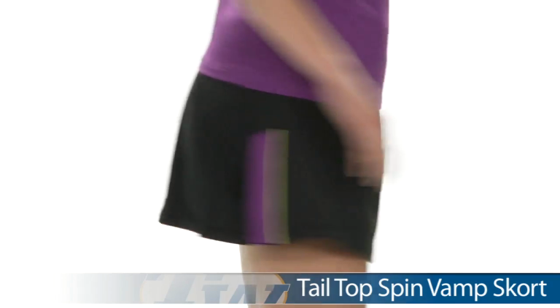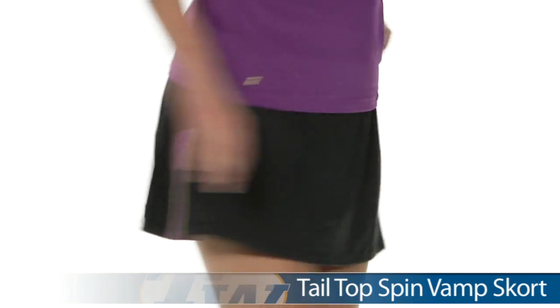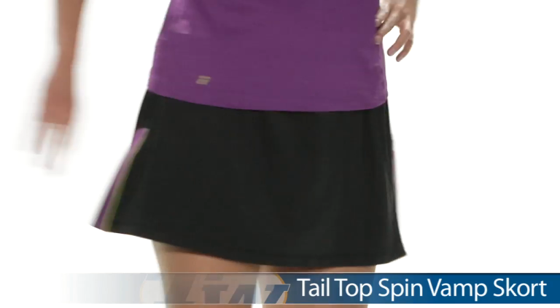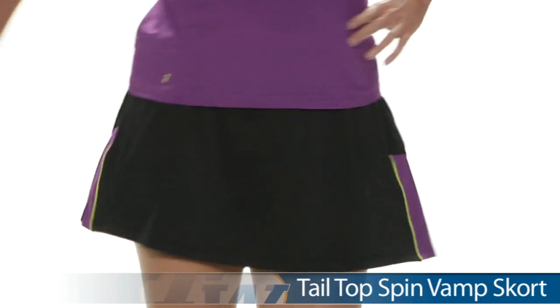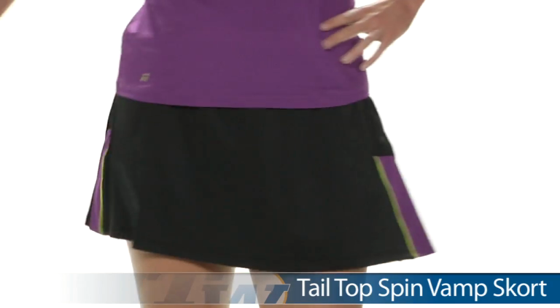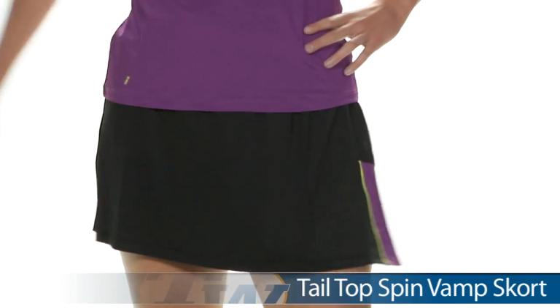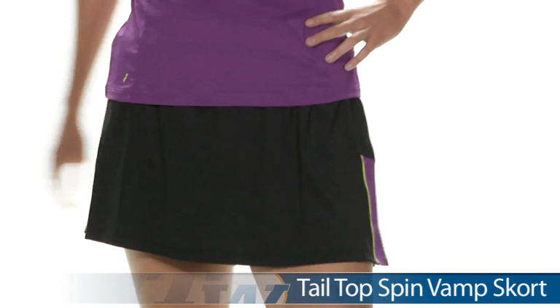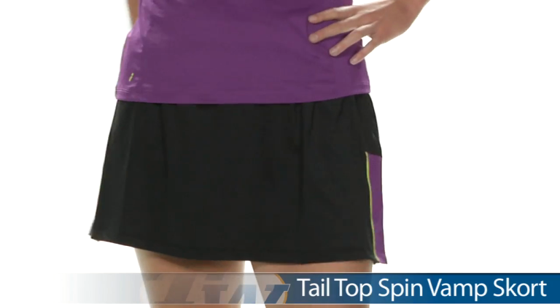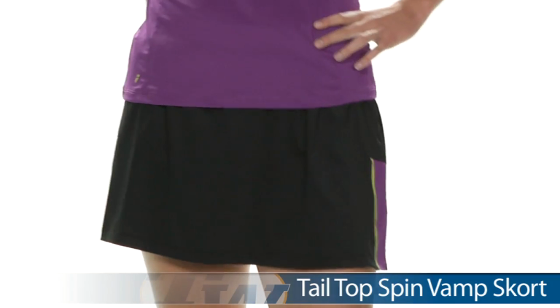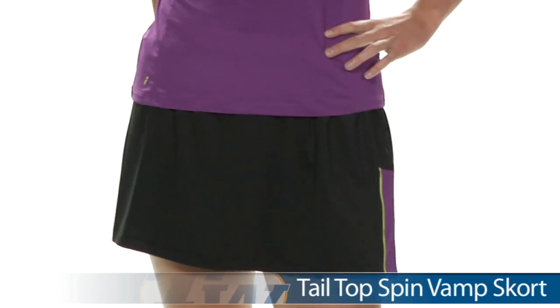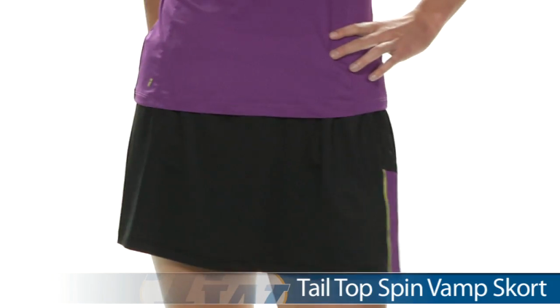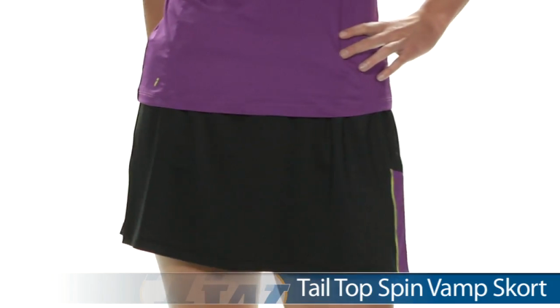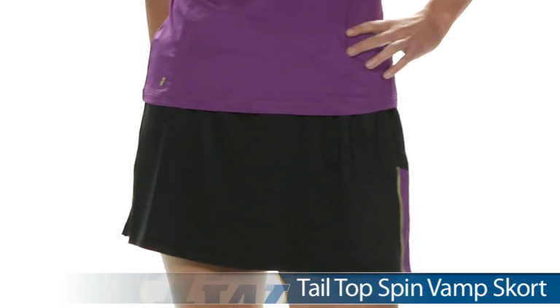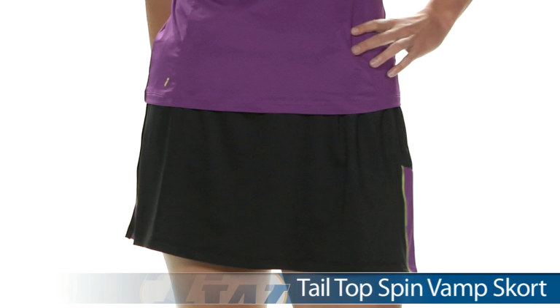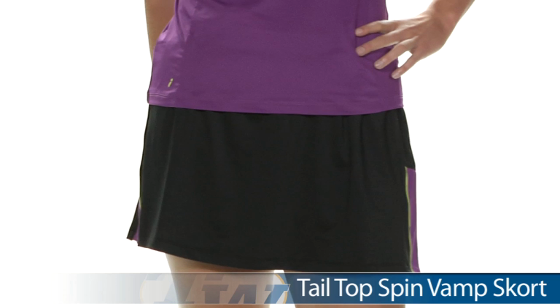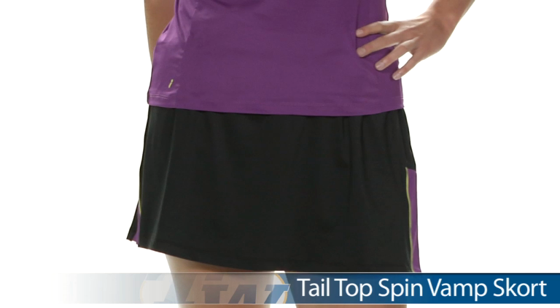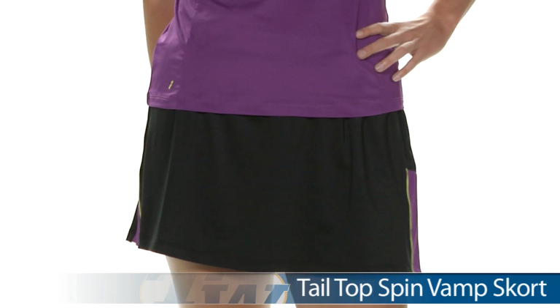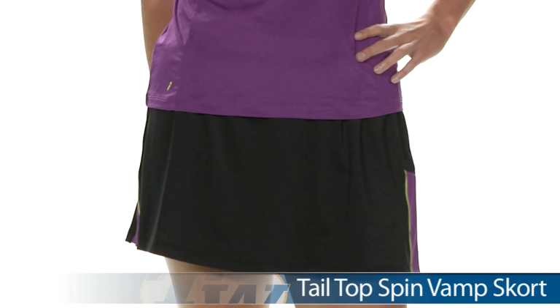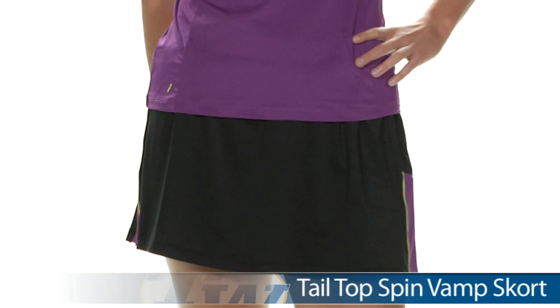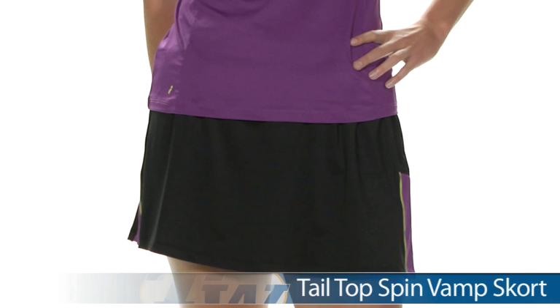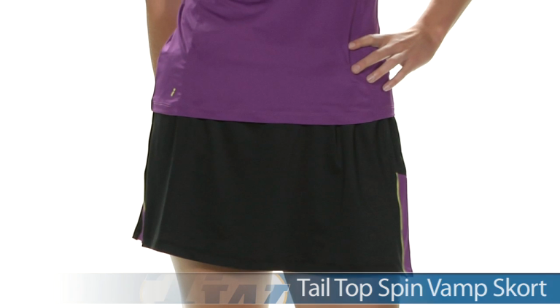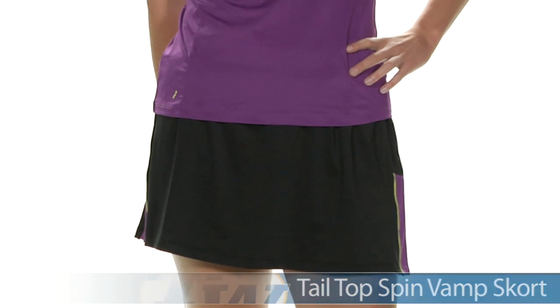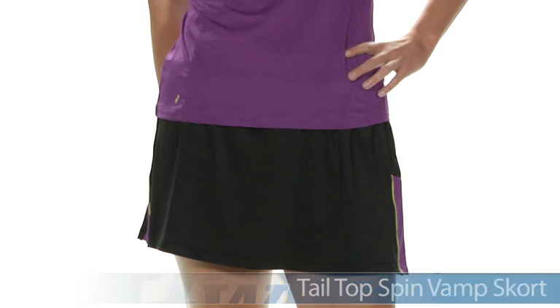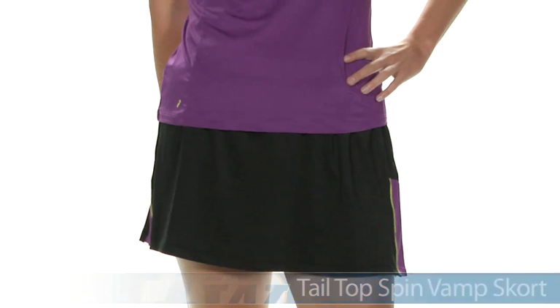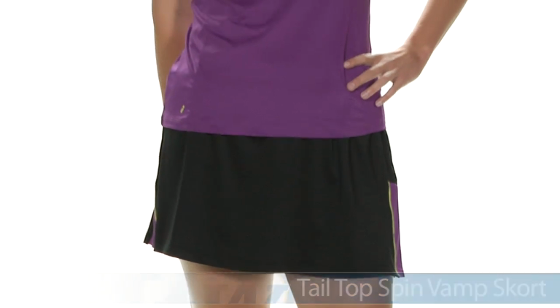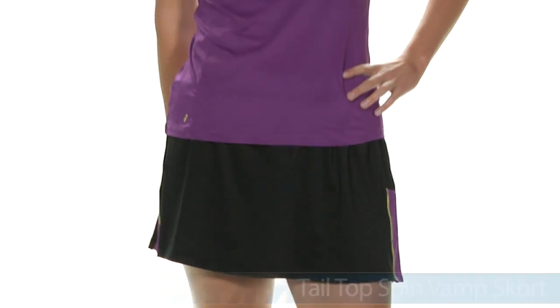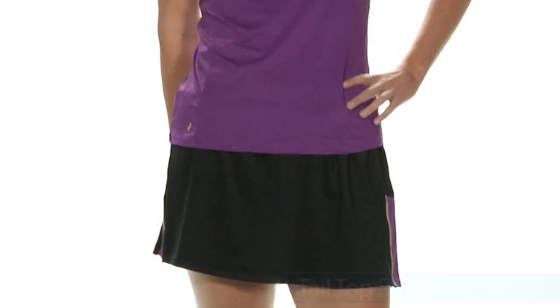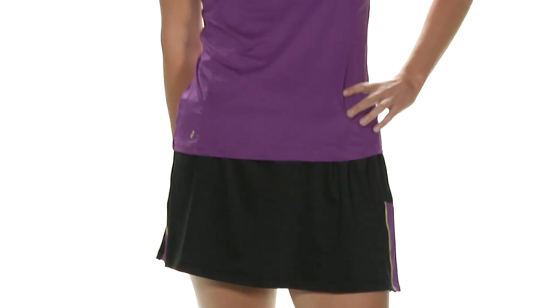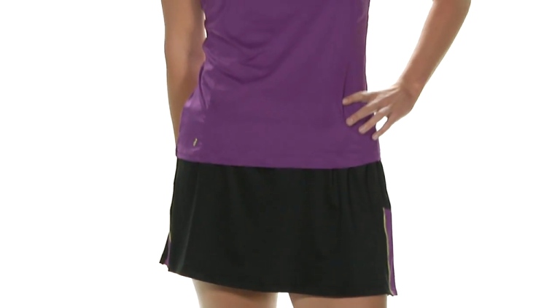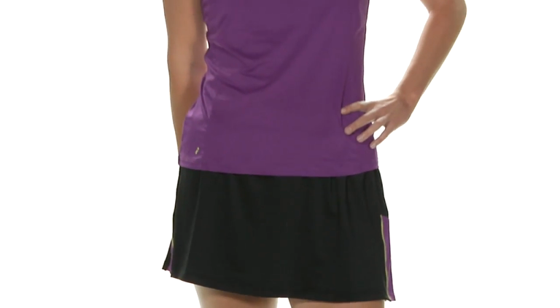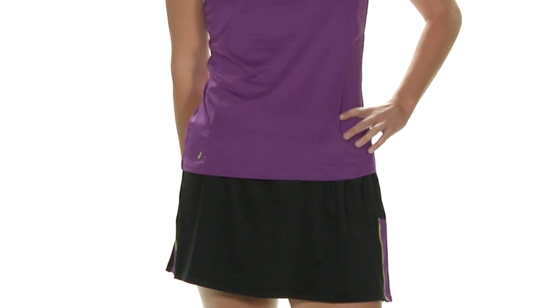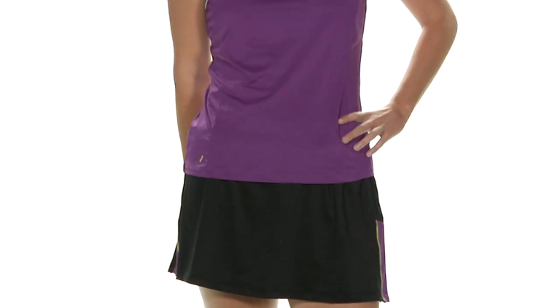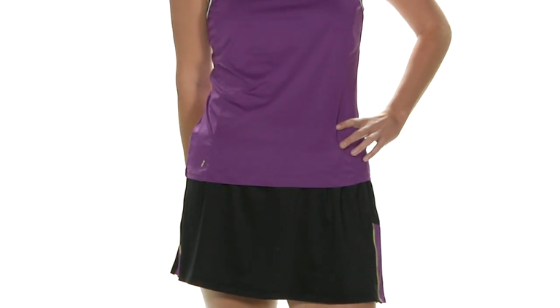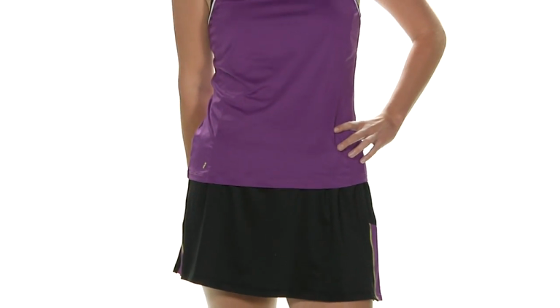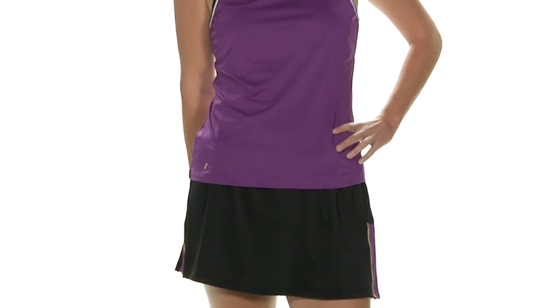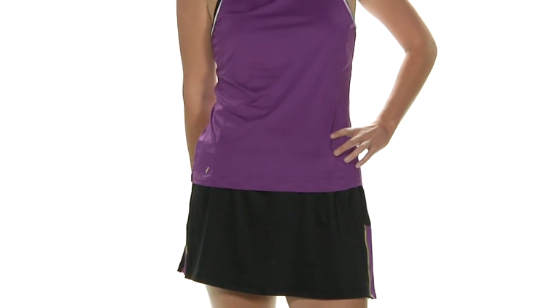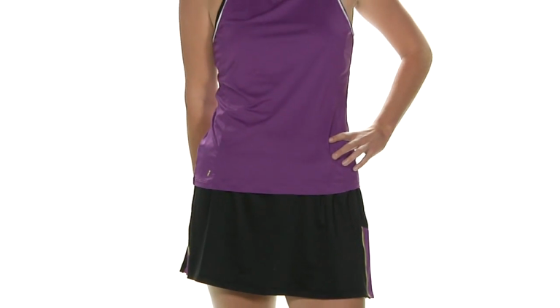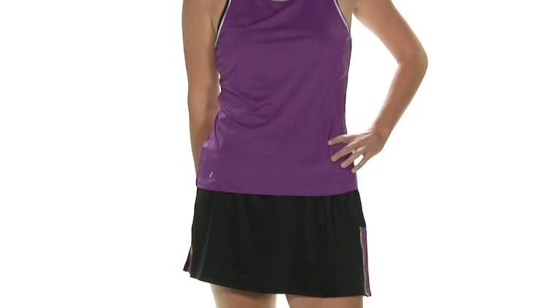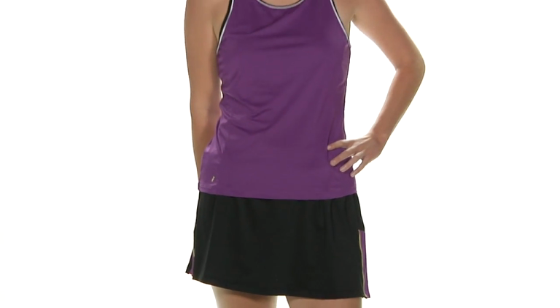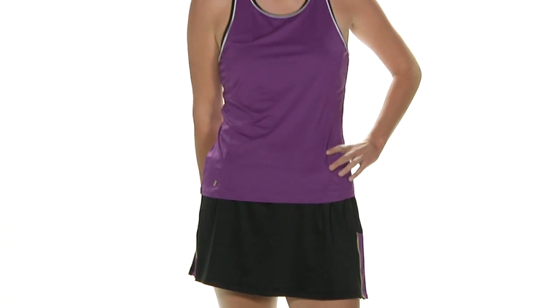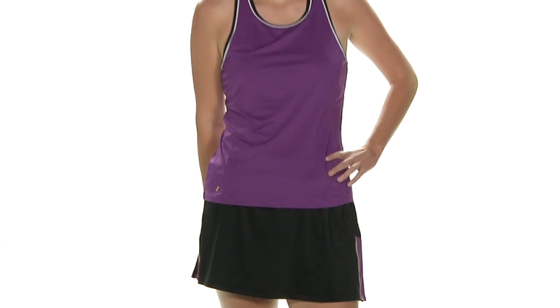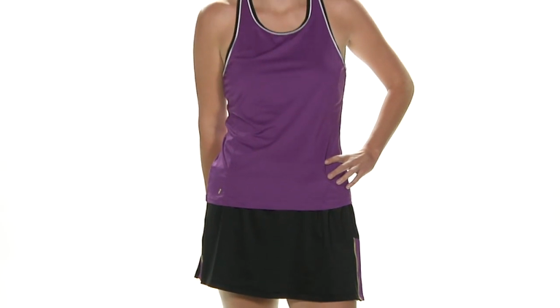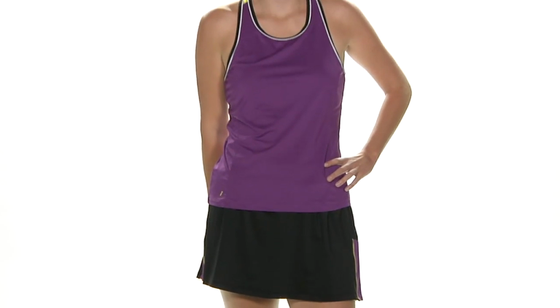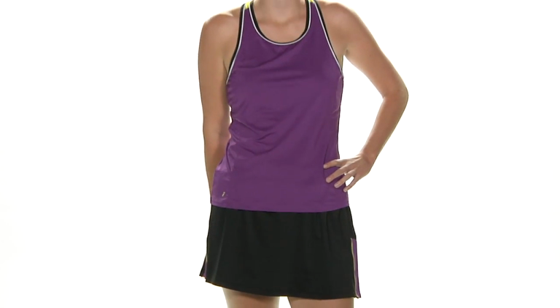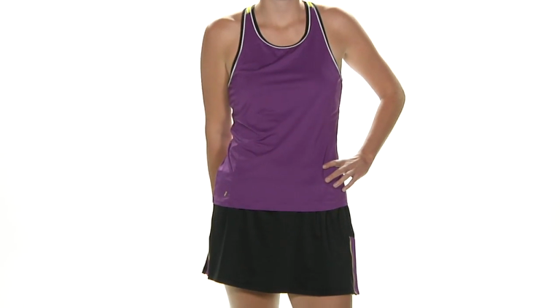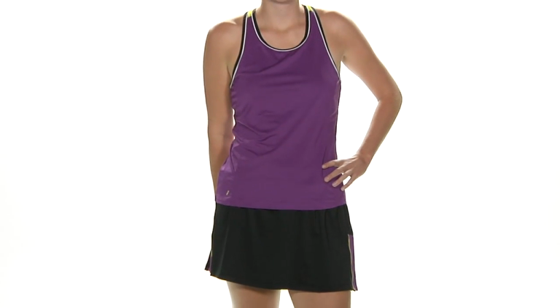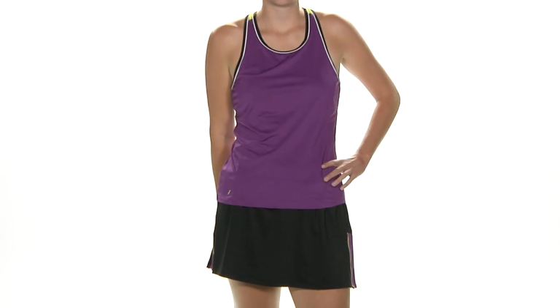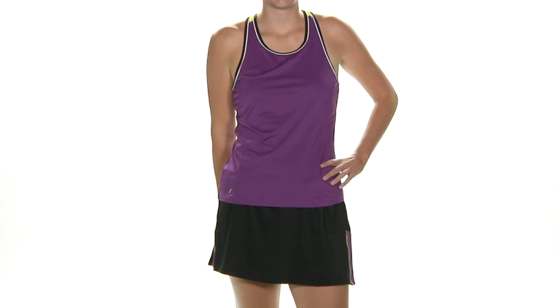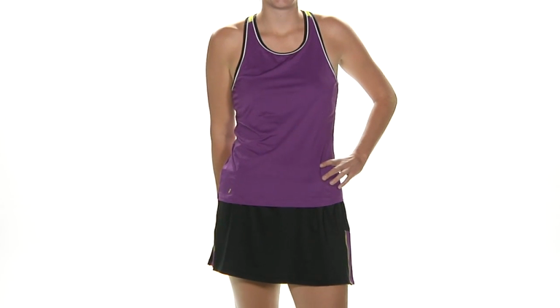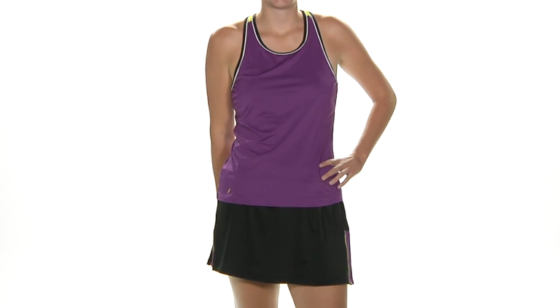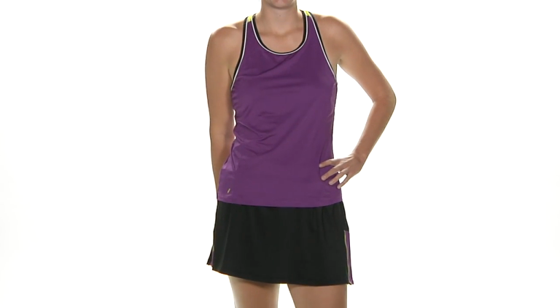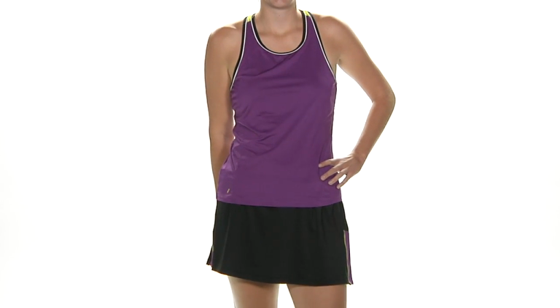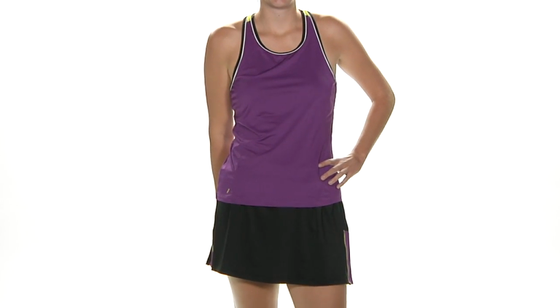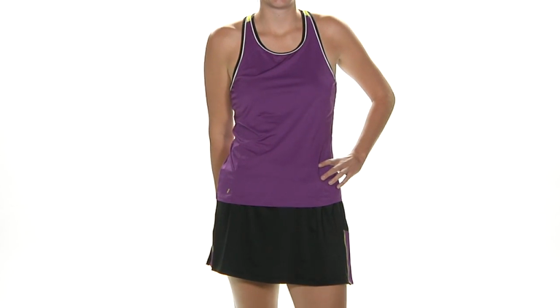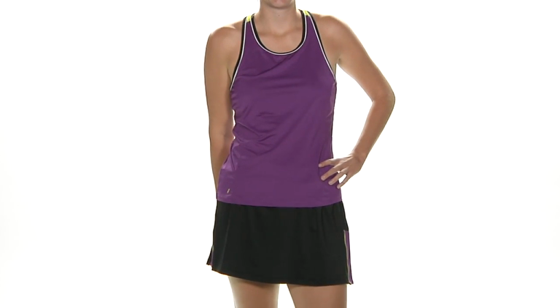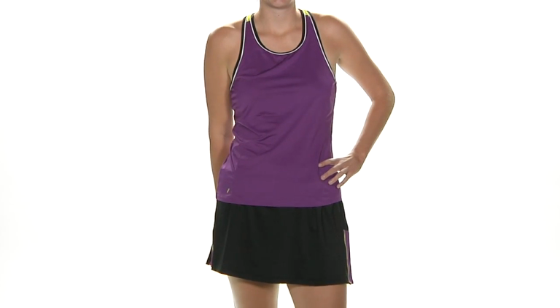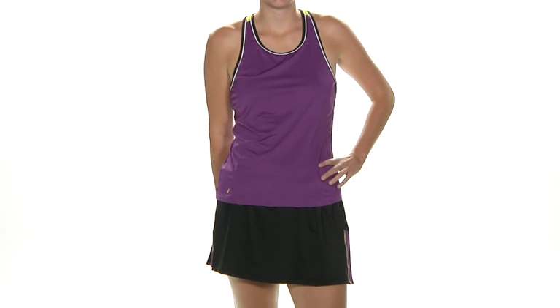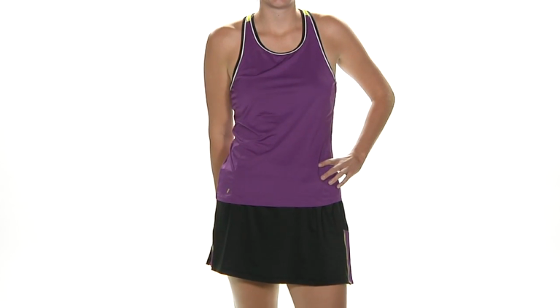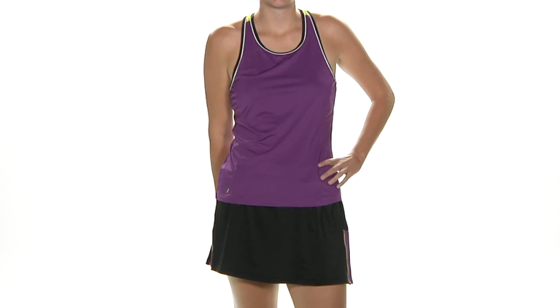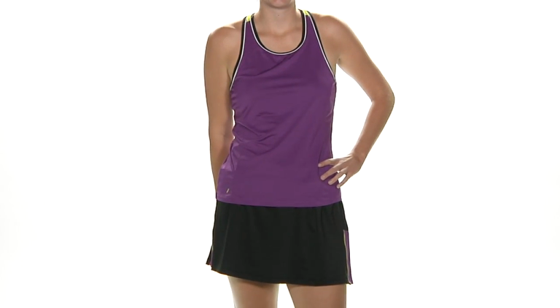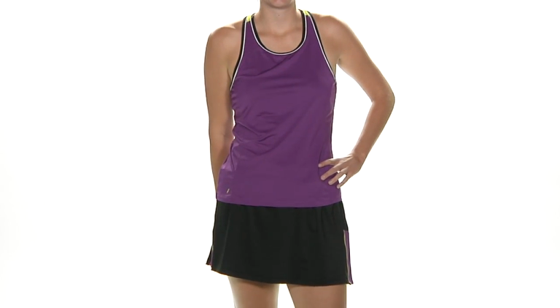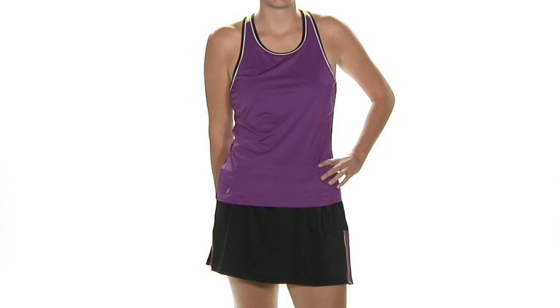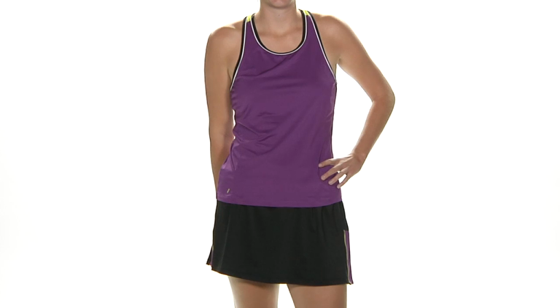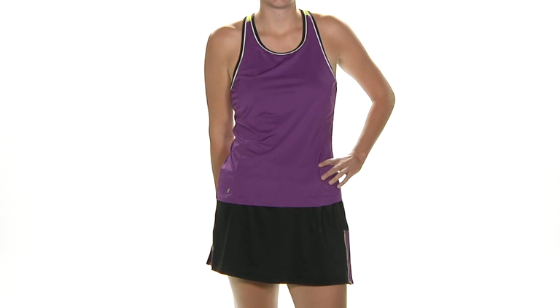In her entire outfit we have Brittany wearing the Jubilant Tank with the Vamp Skort in black.